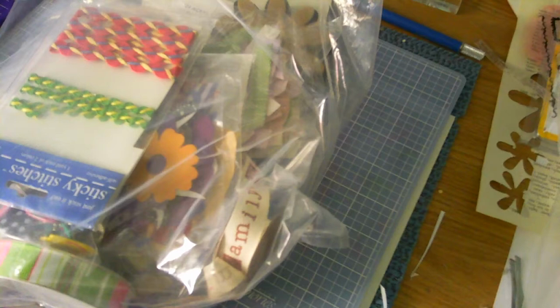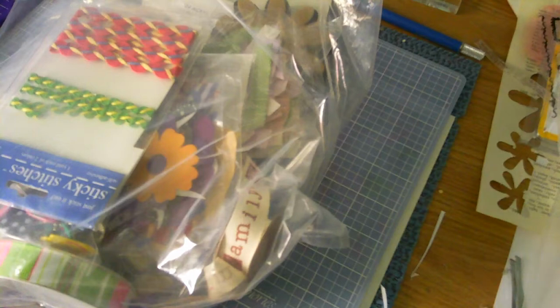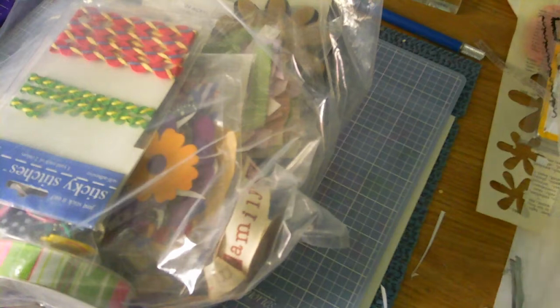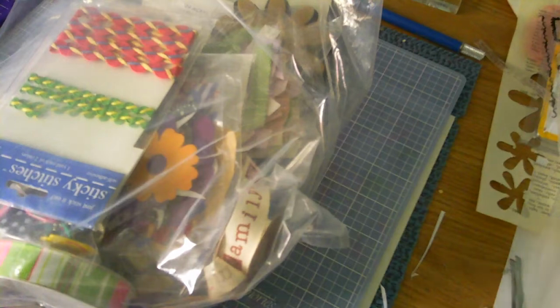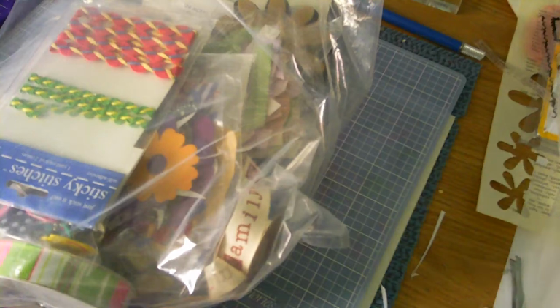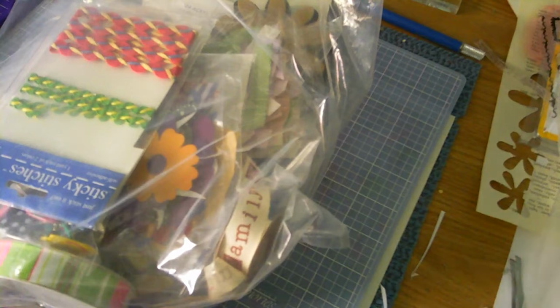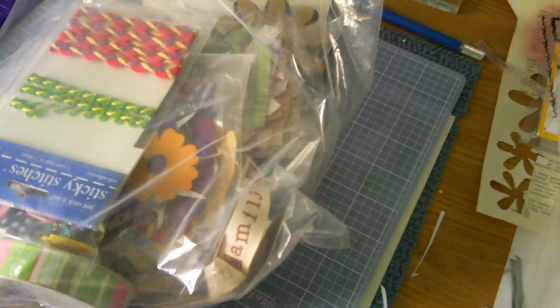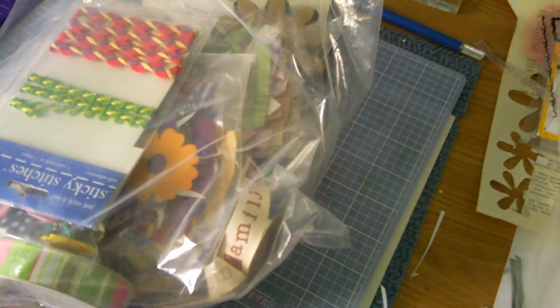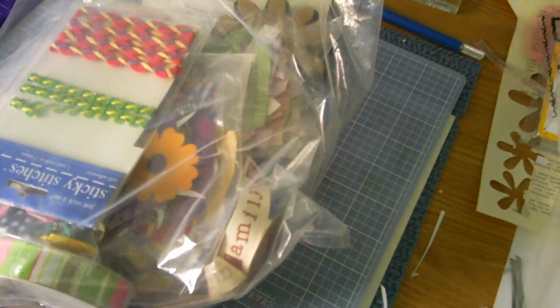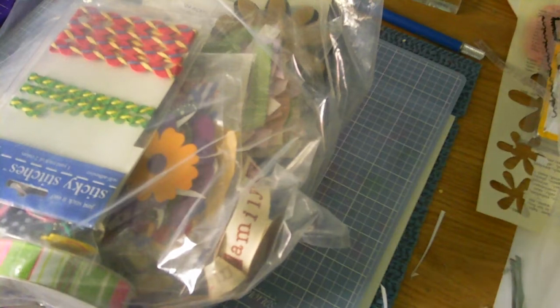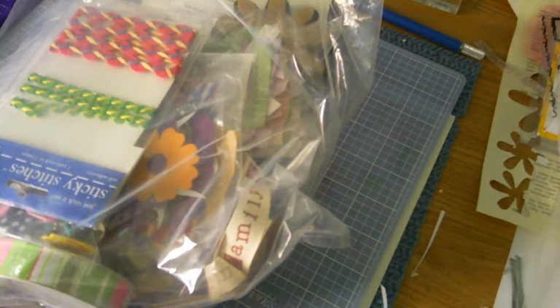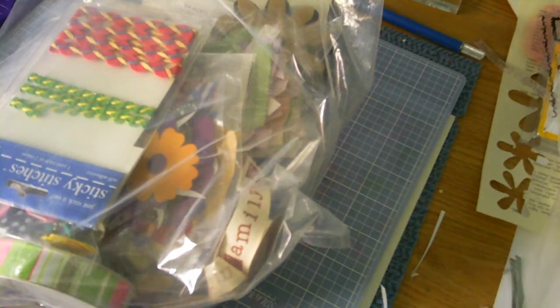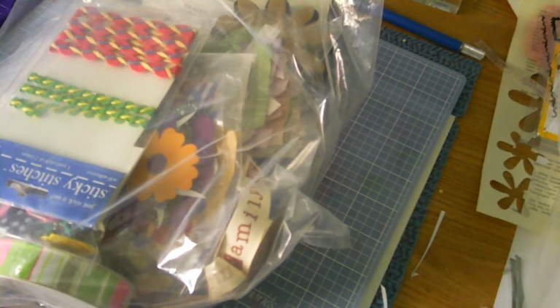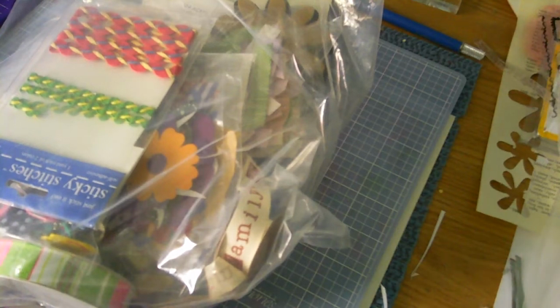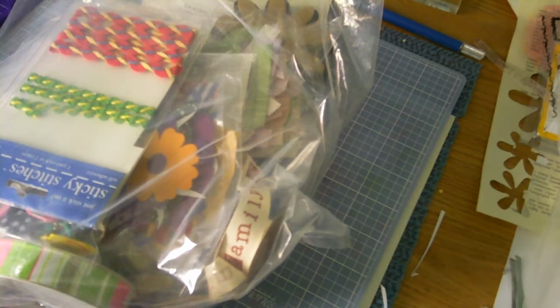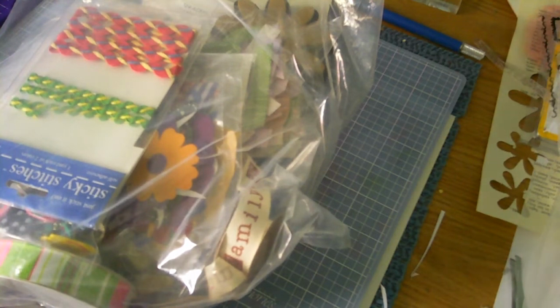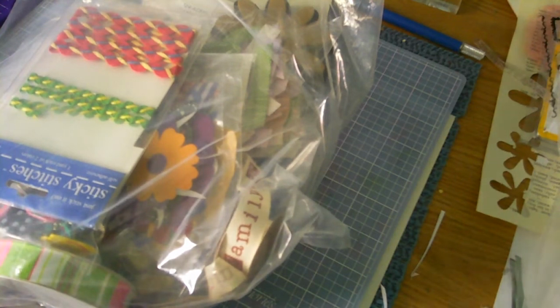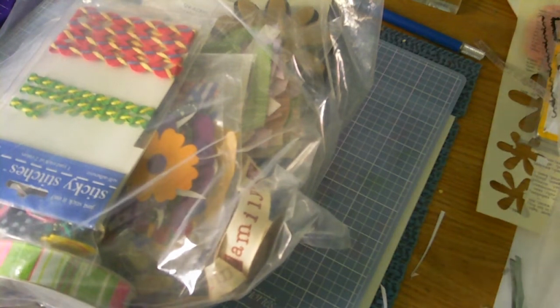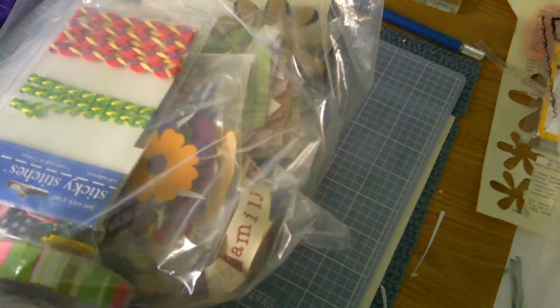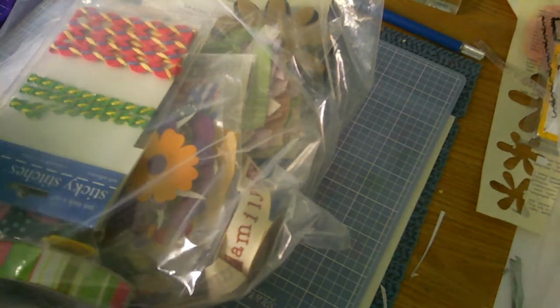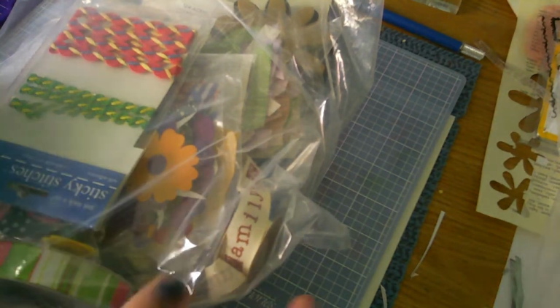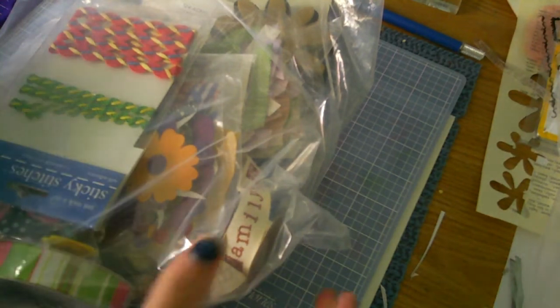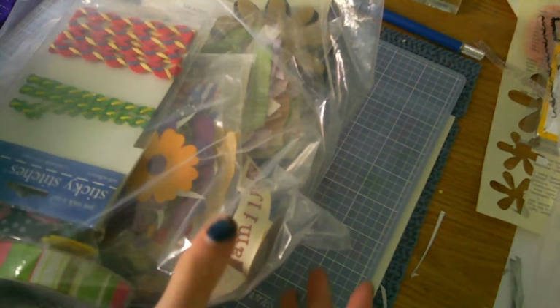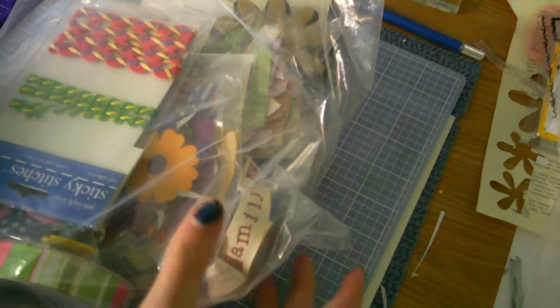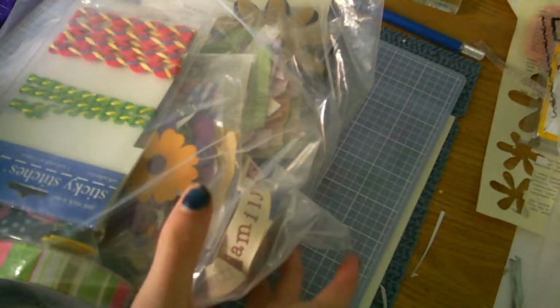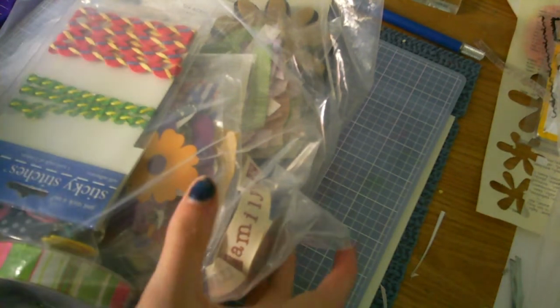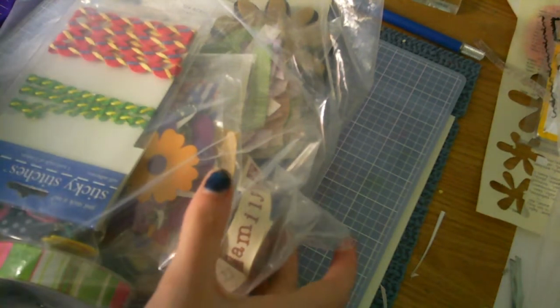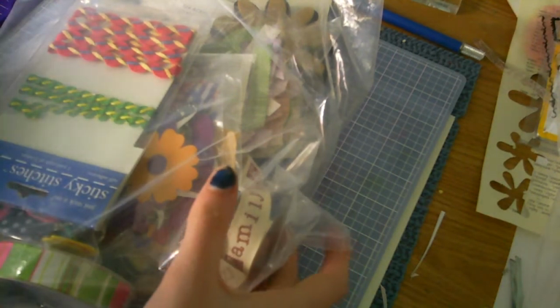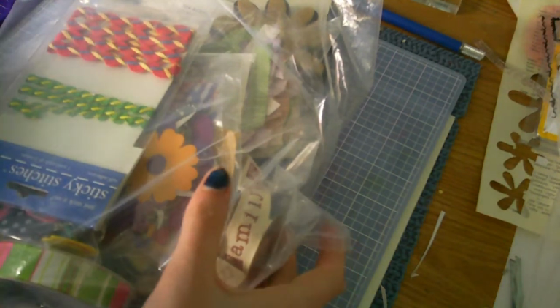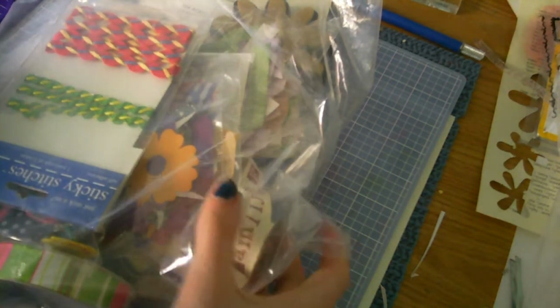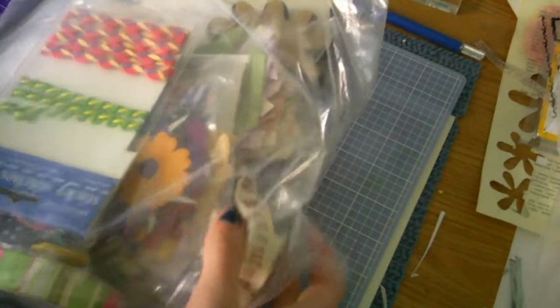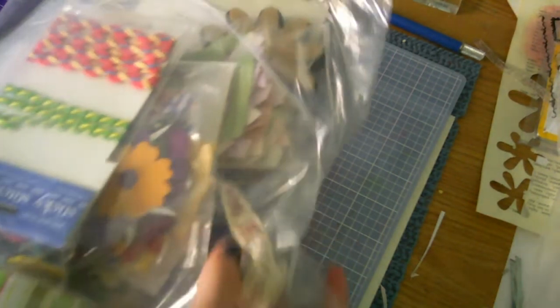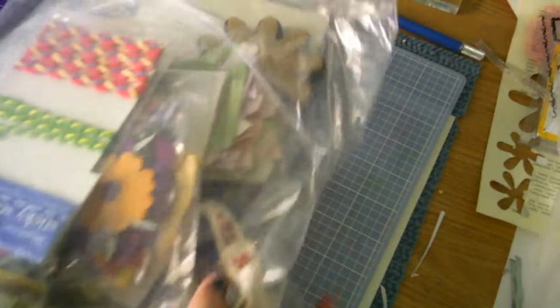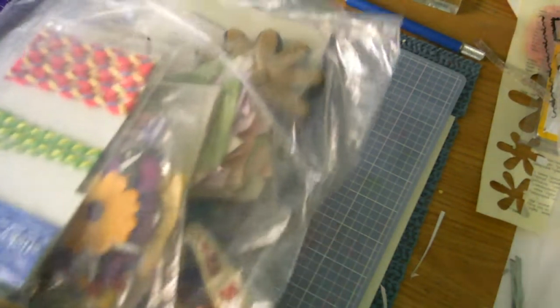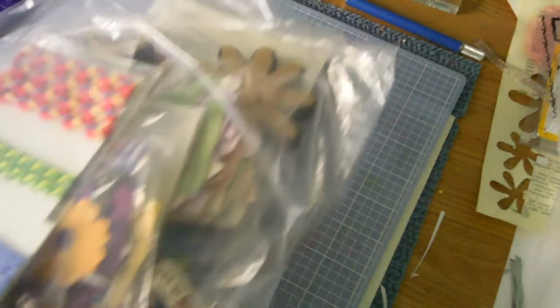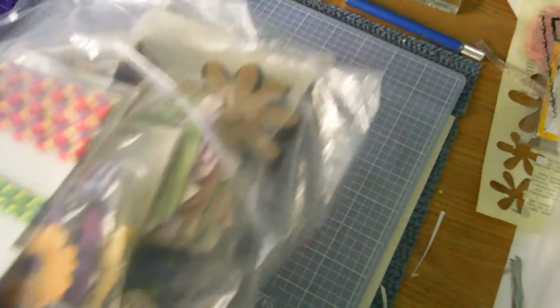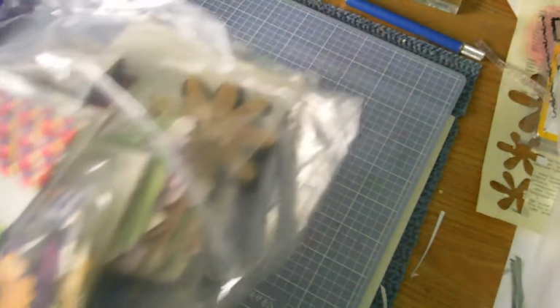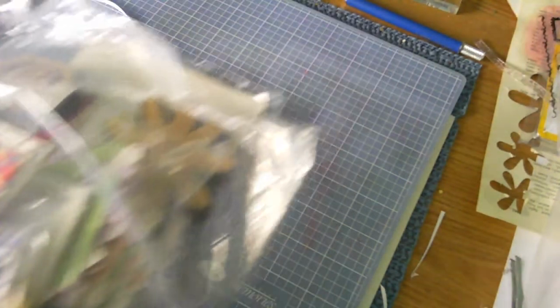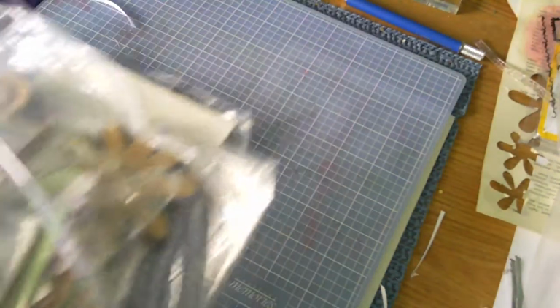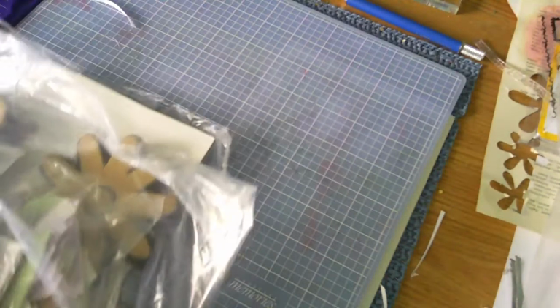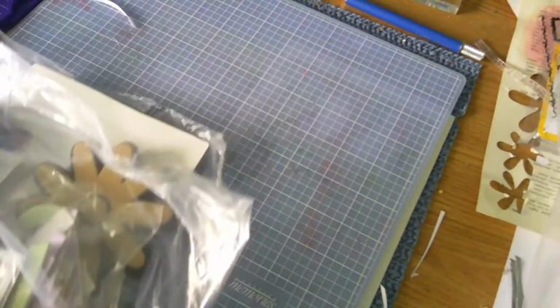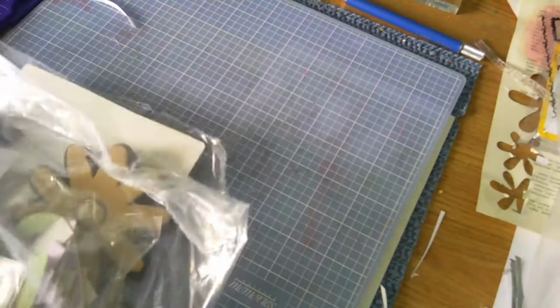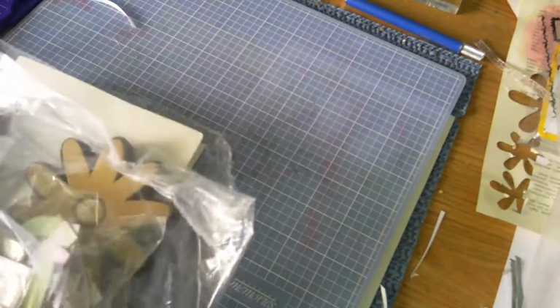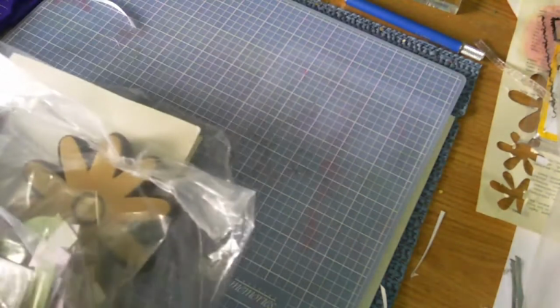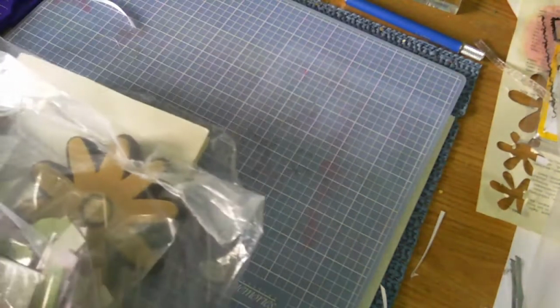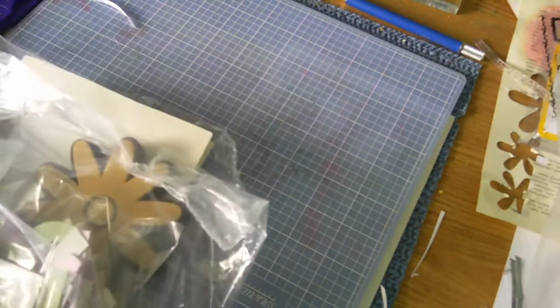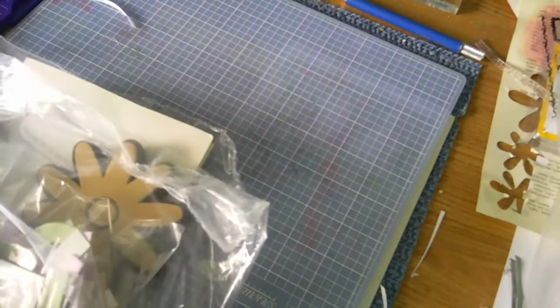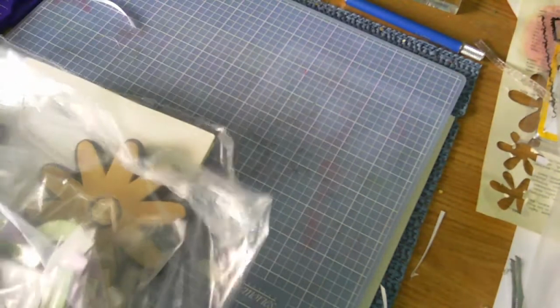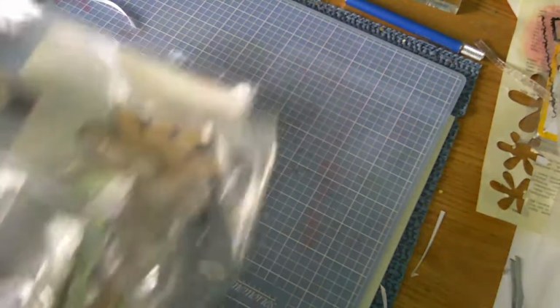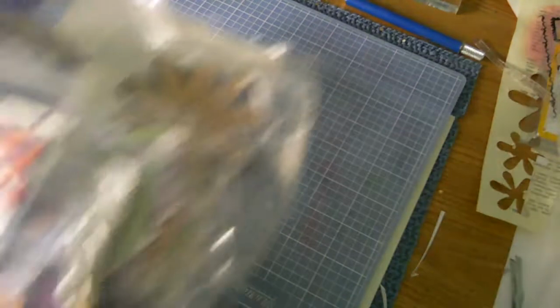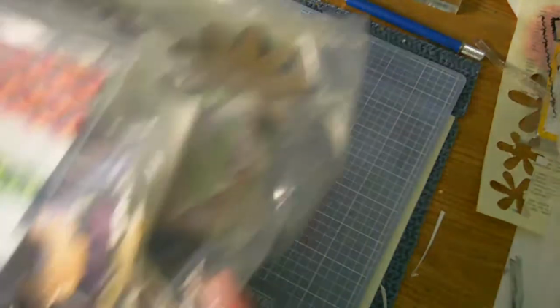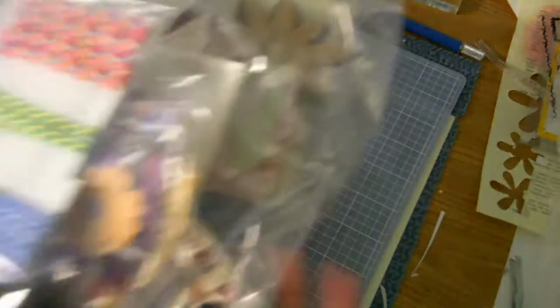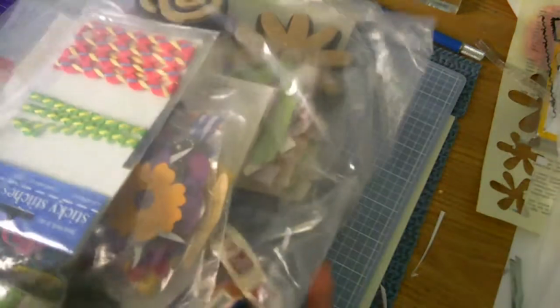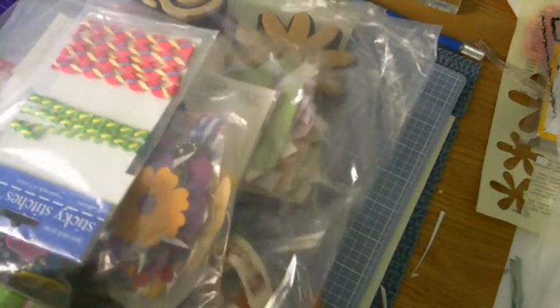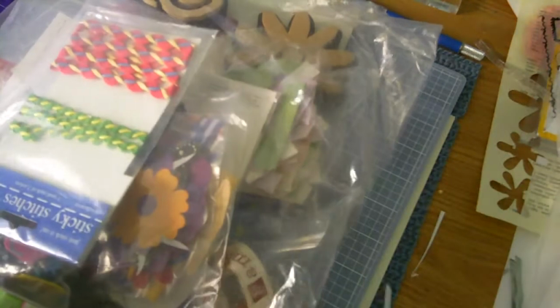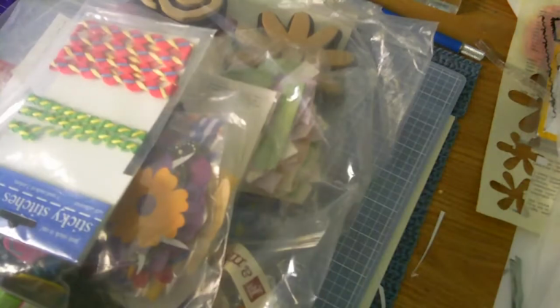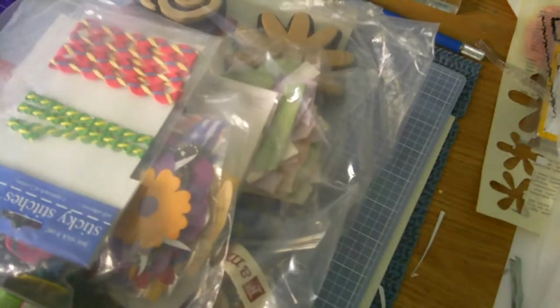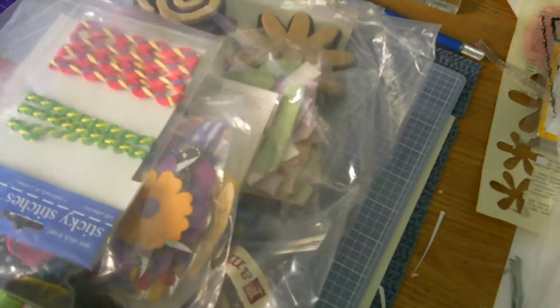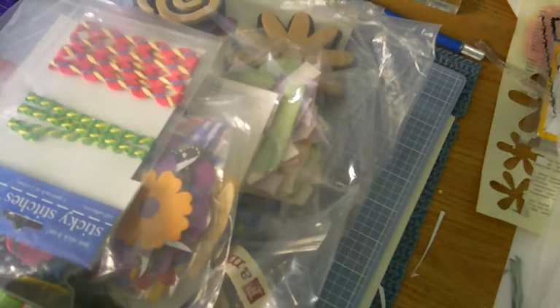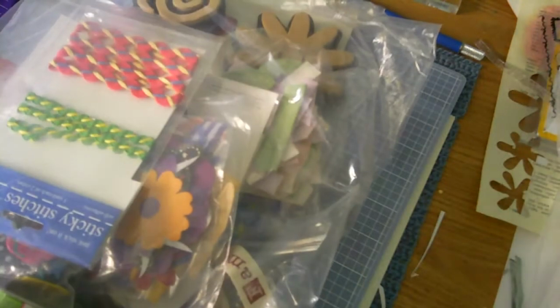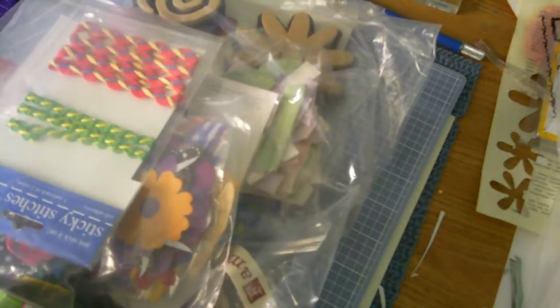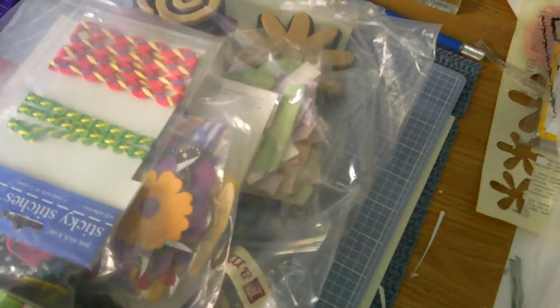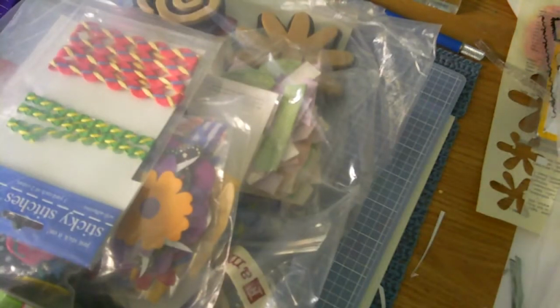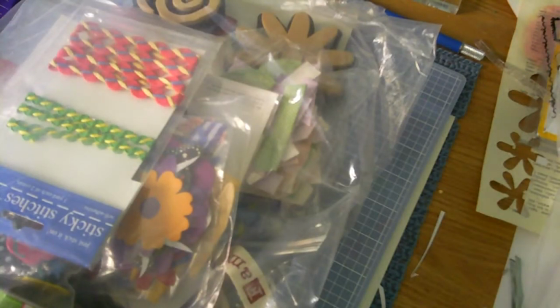Hey guys, so I went to a yard sale today and I got some great deals. This whole bag was $3.